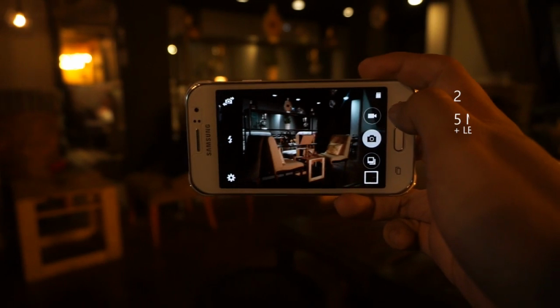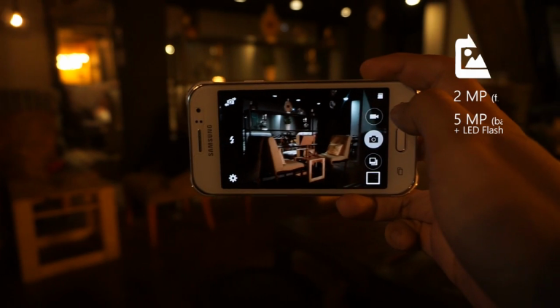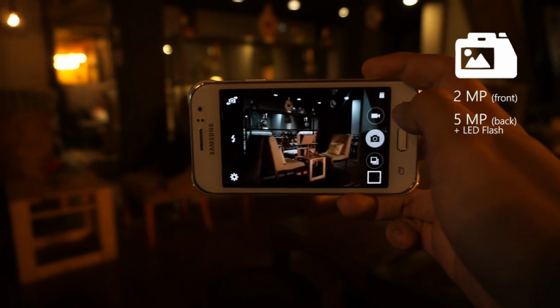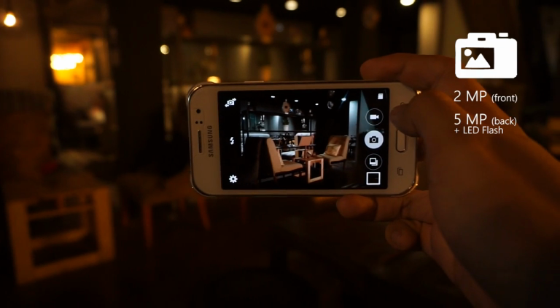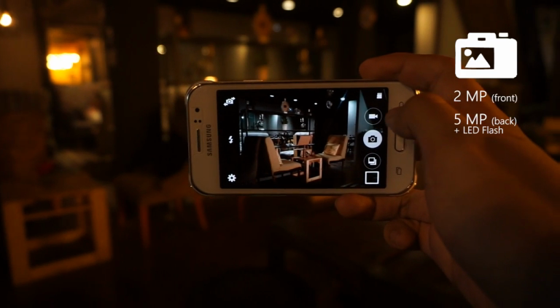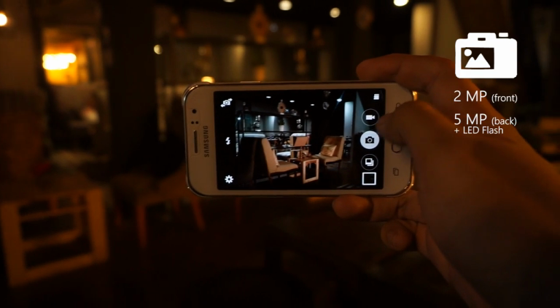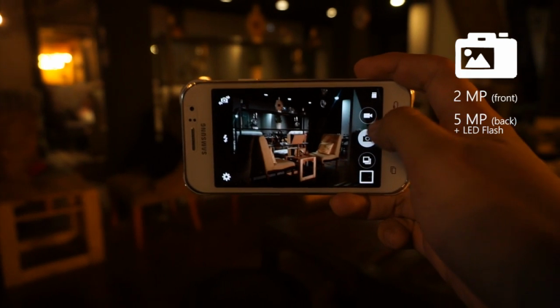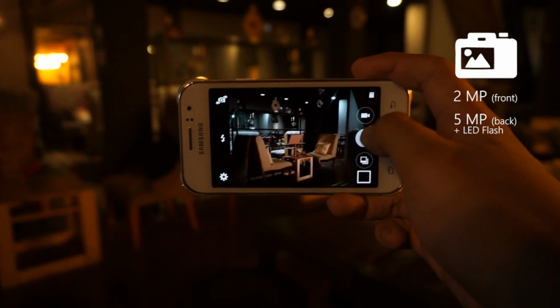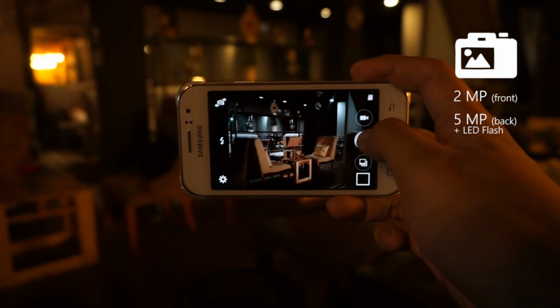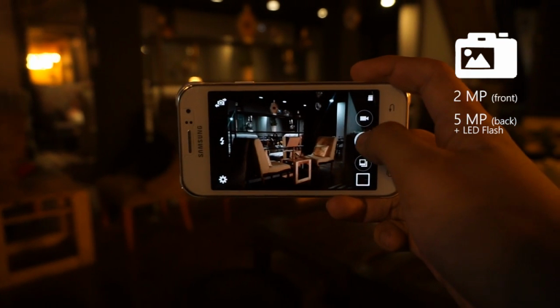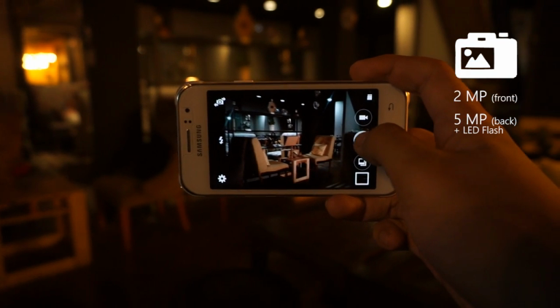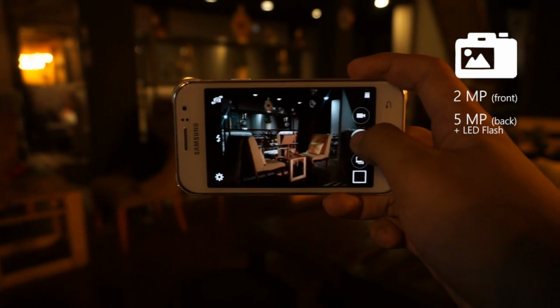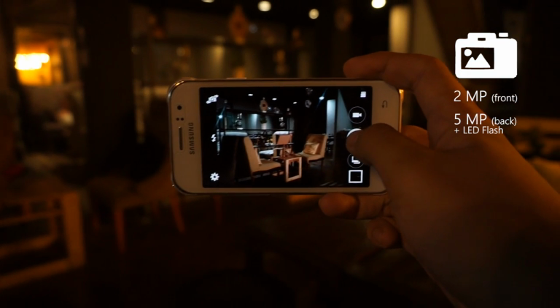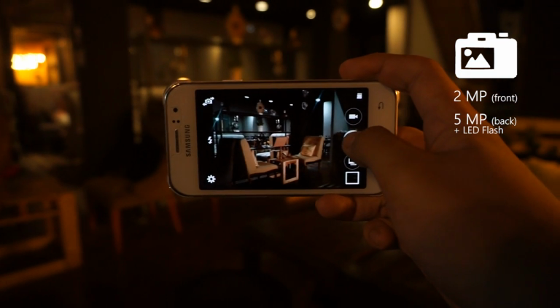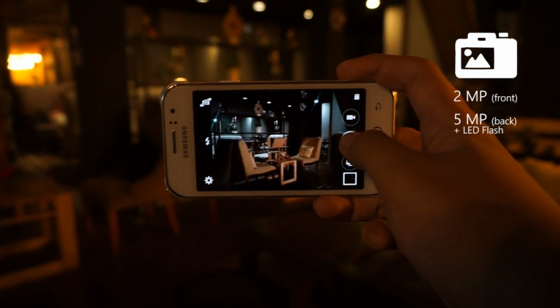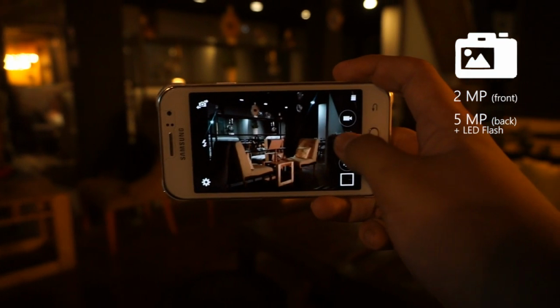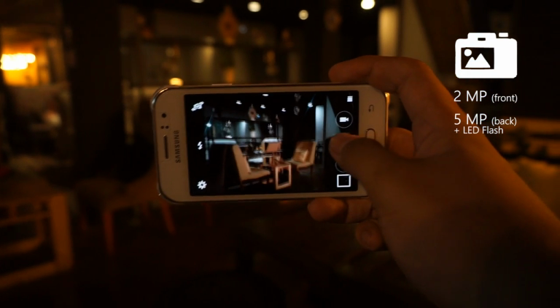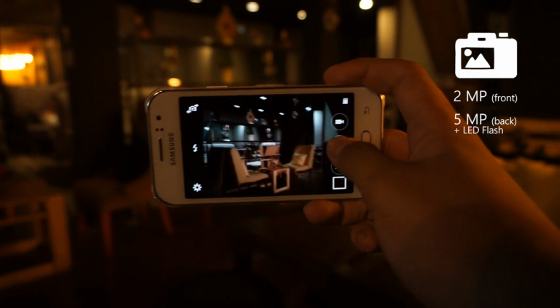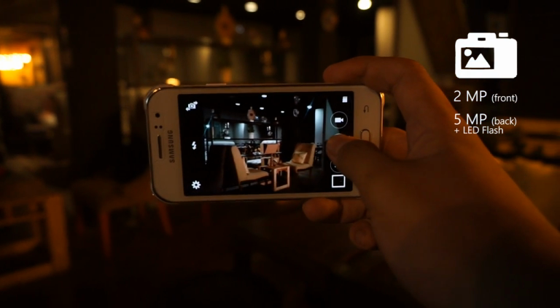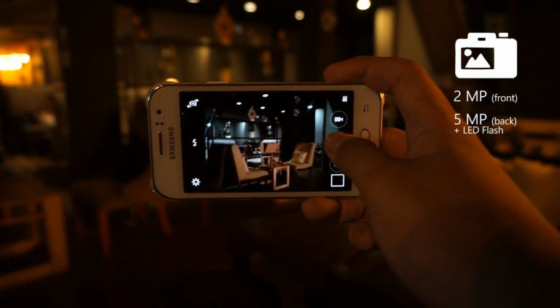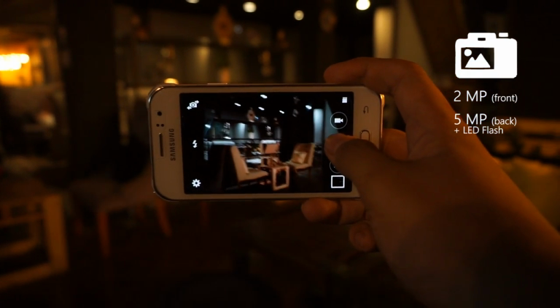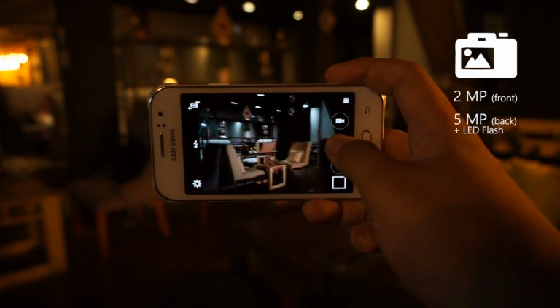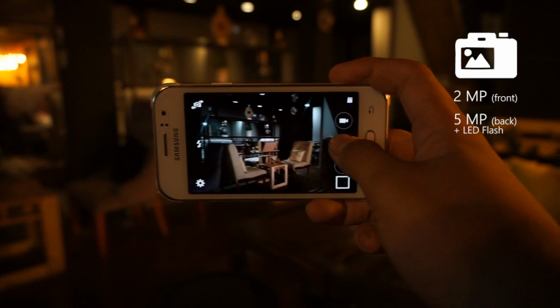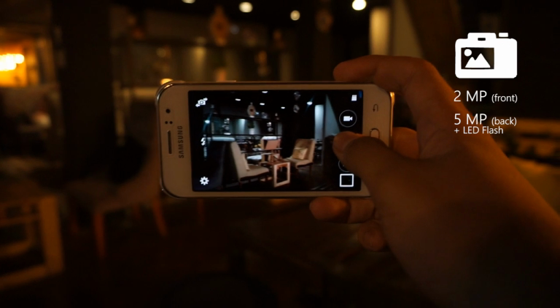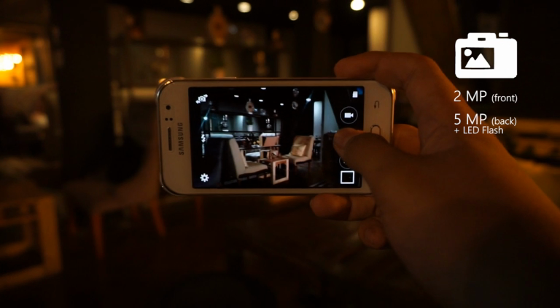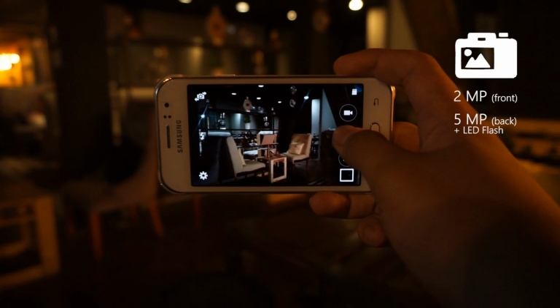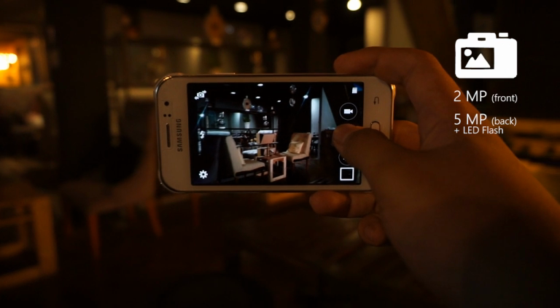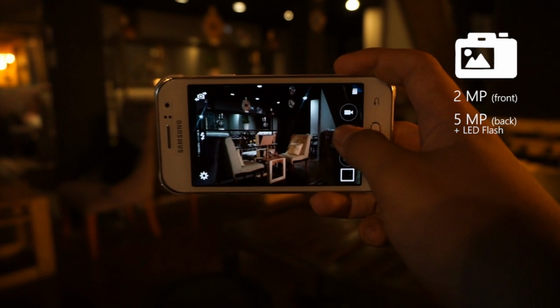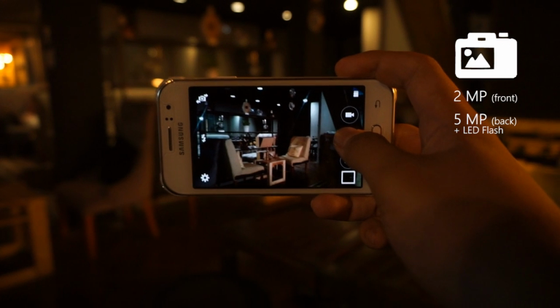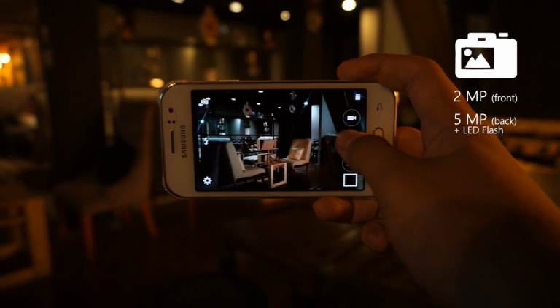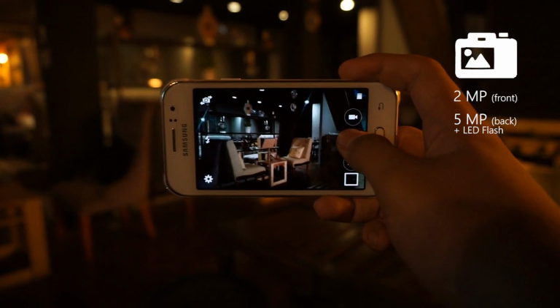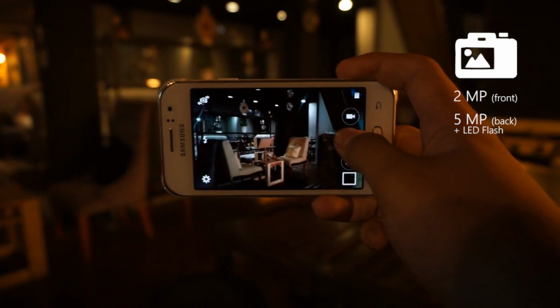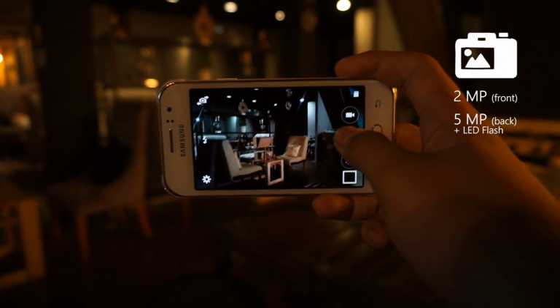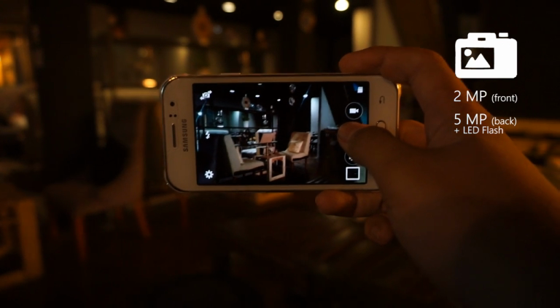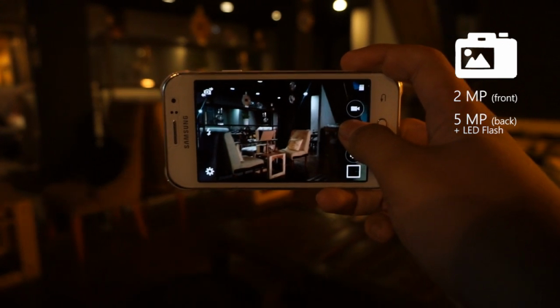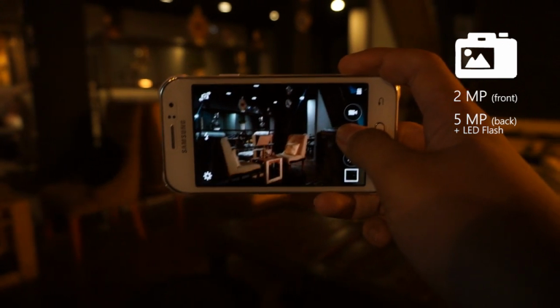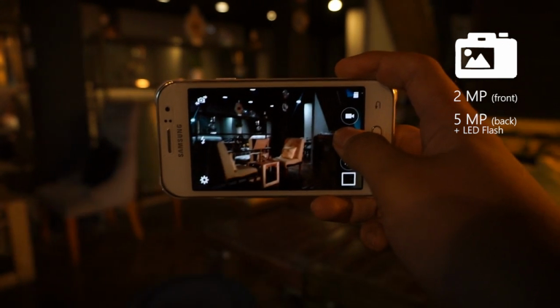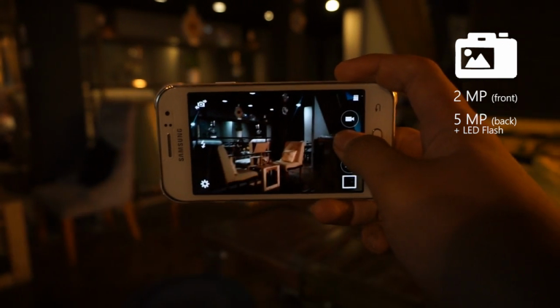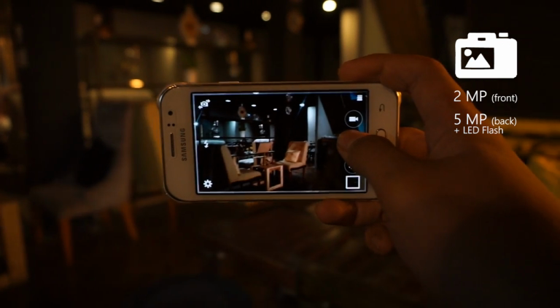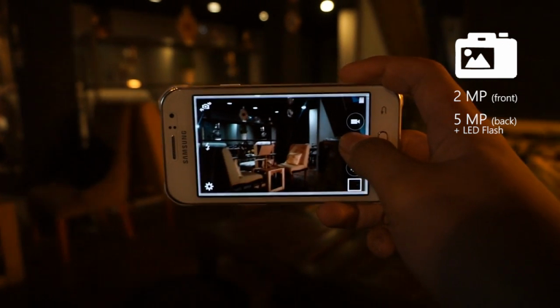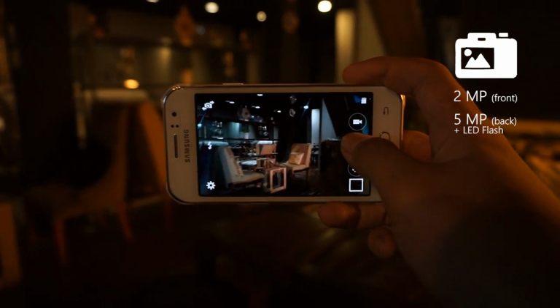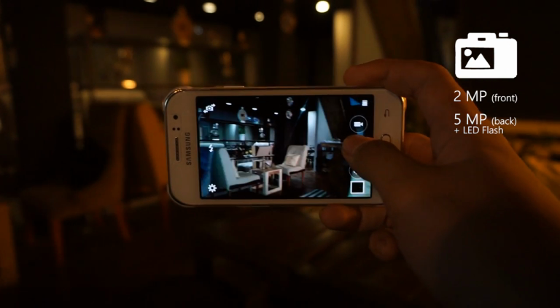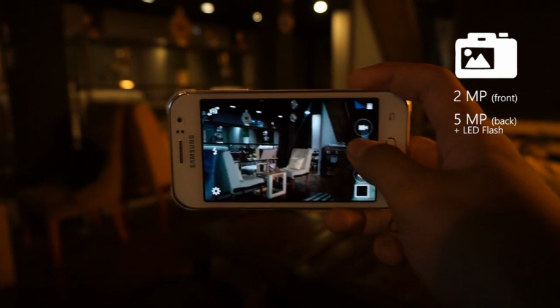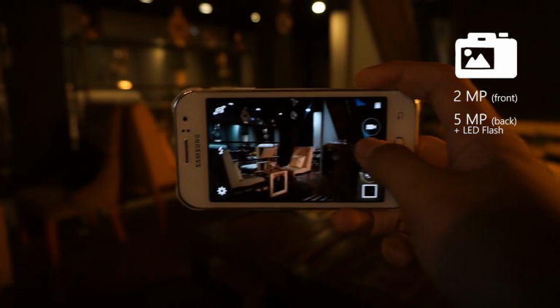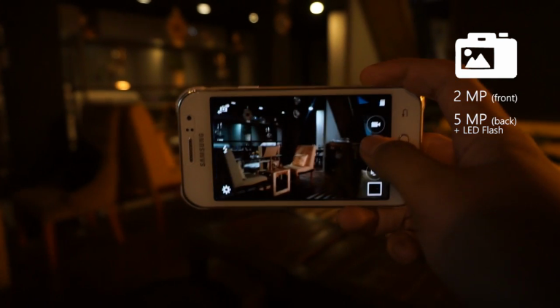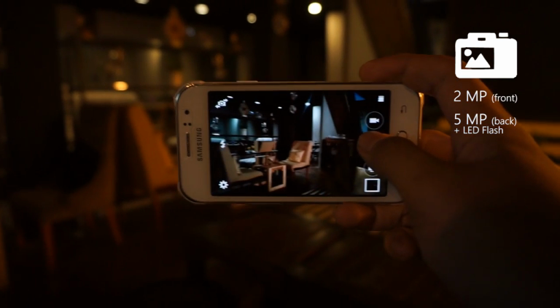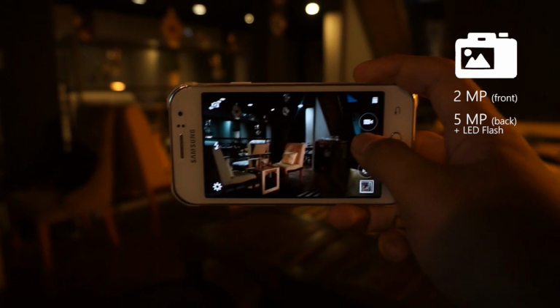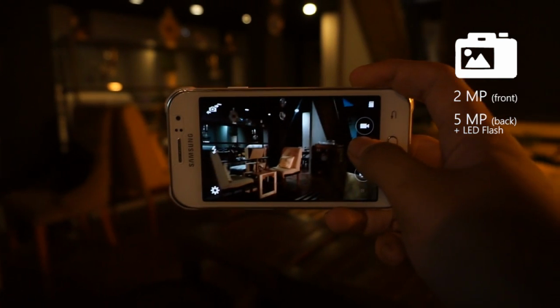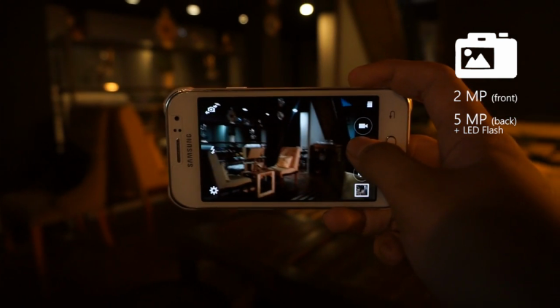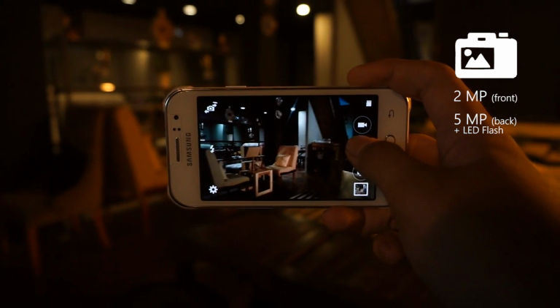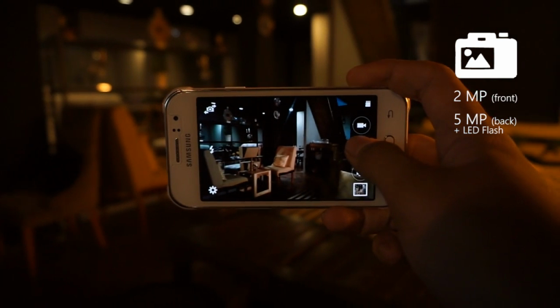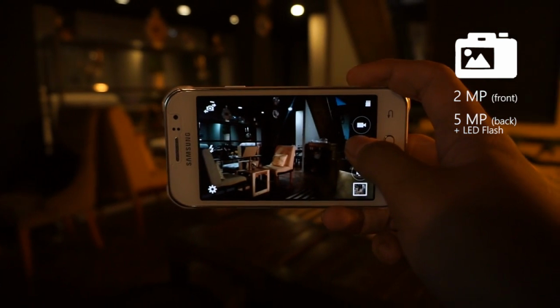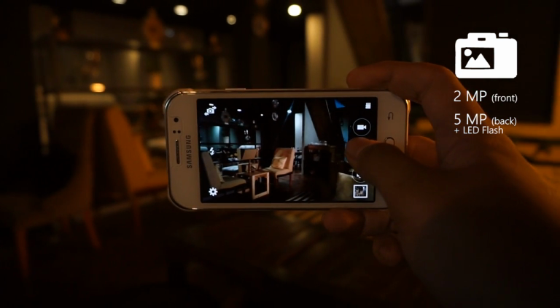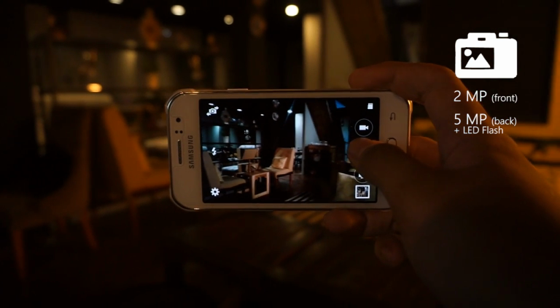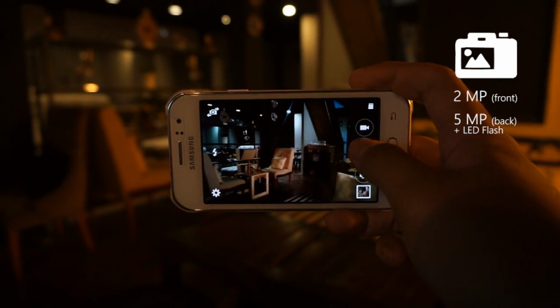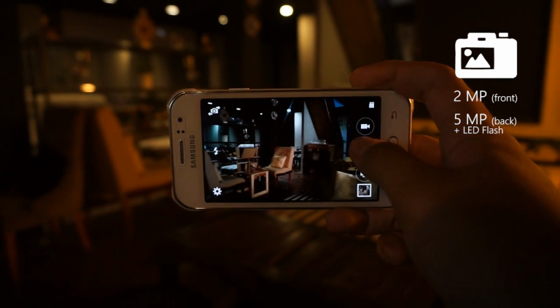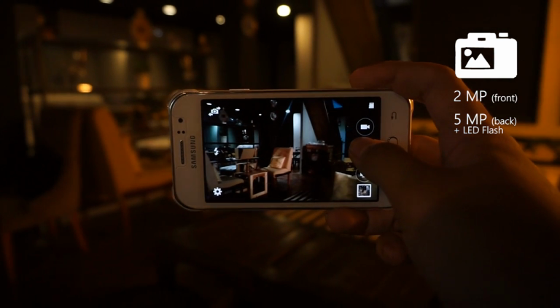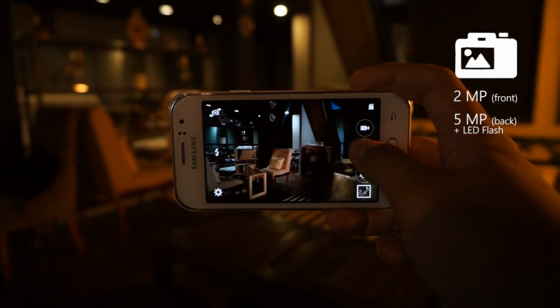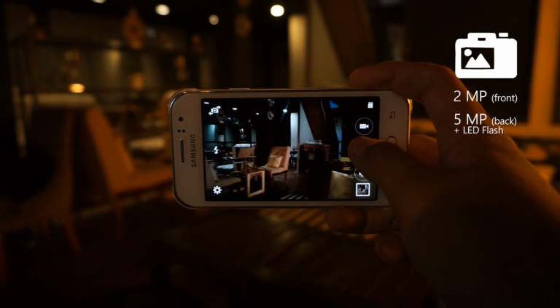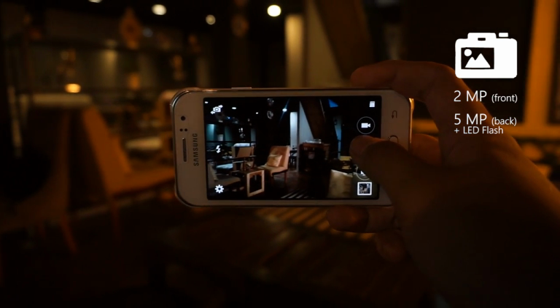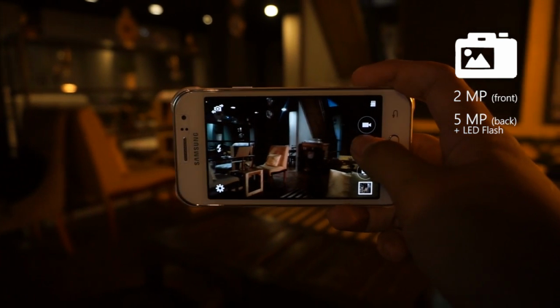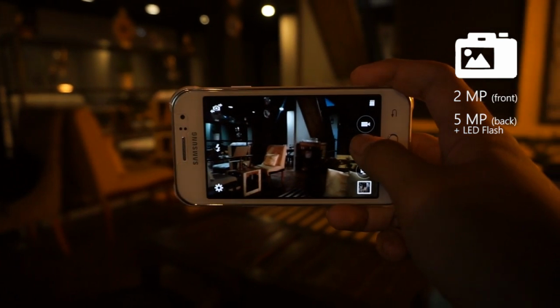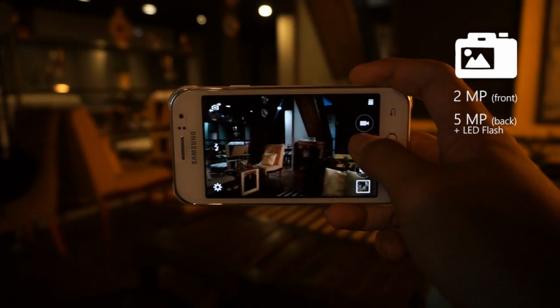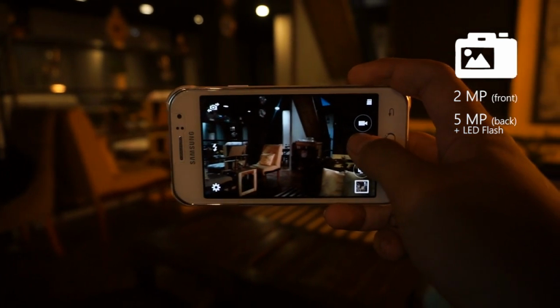There's also nothing special about the cameras either, which is a 5MP unit on the back and a 2MP unit on the front.